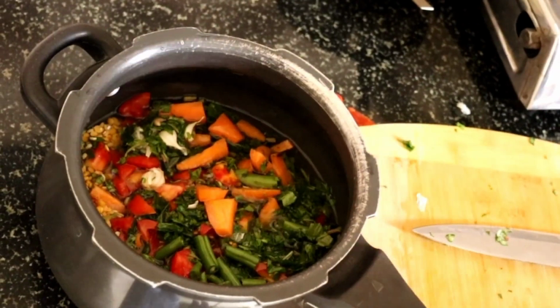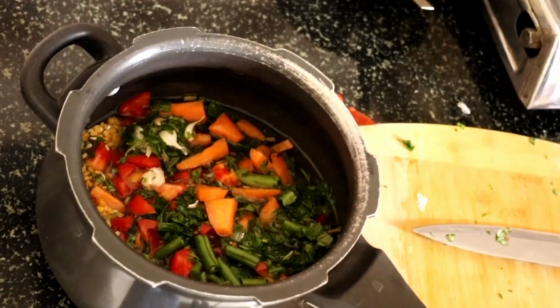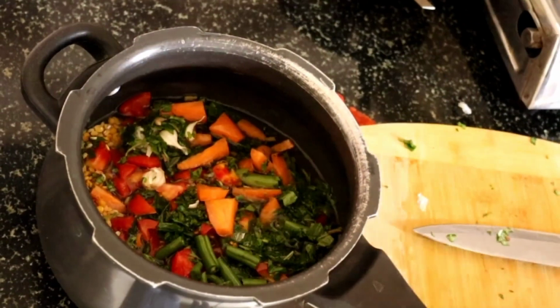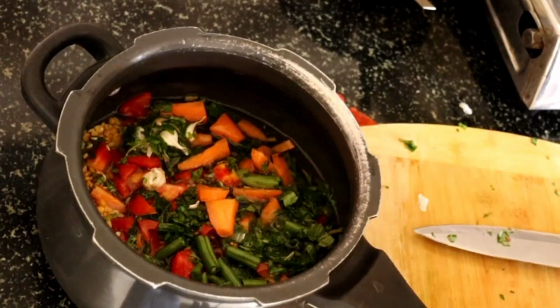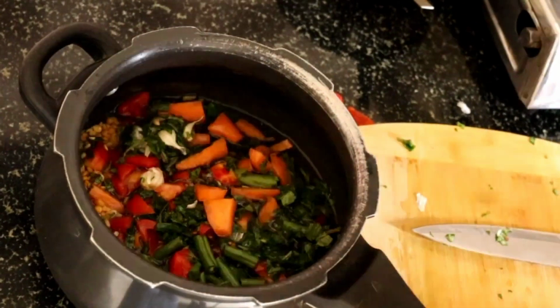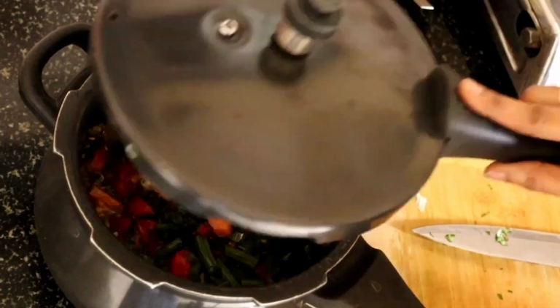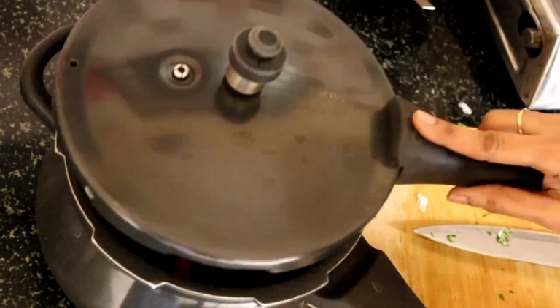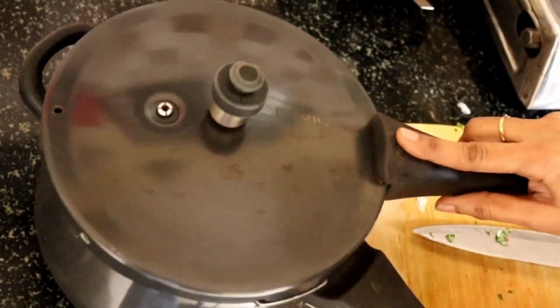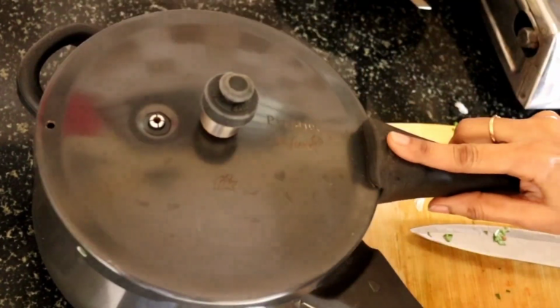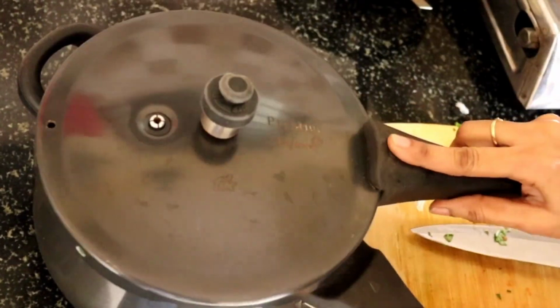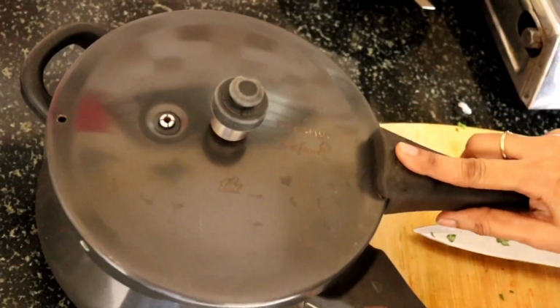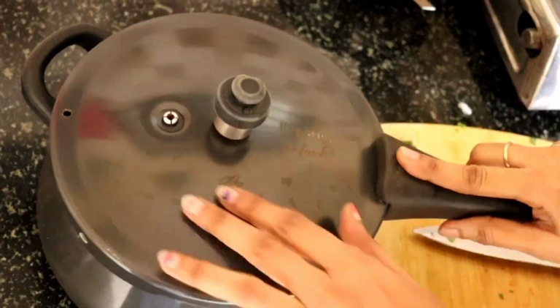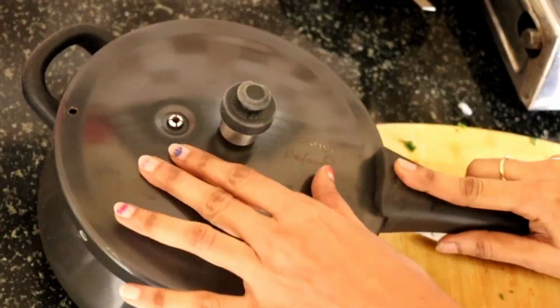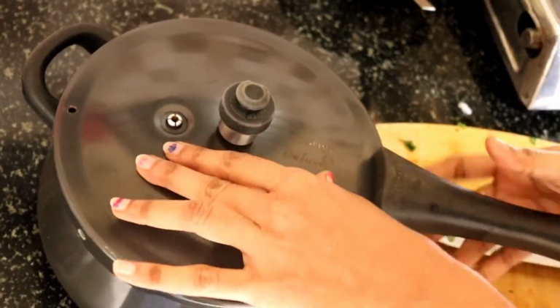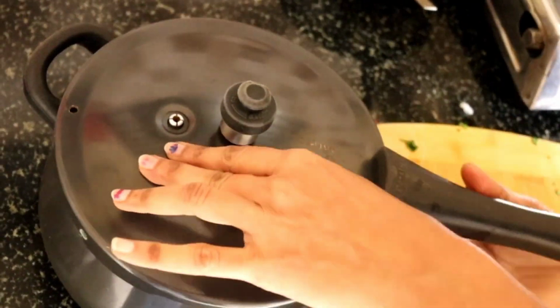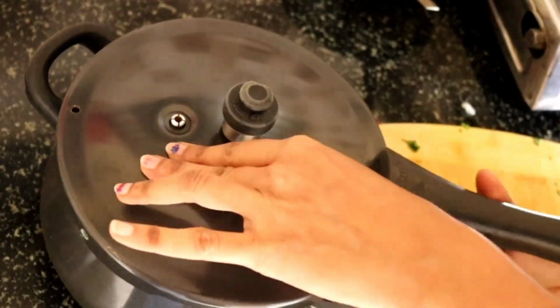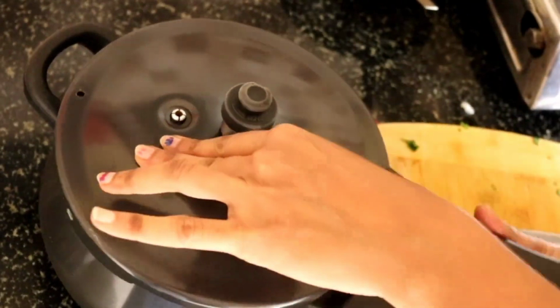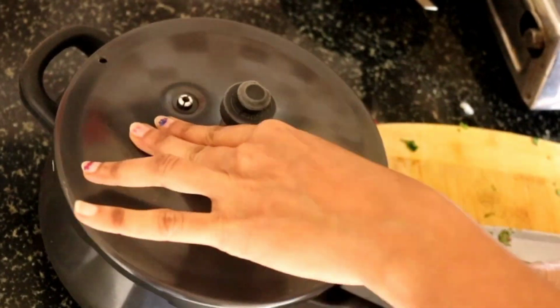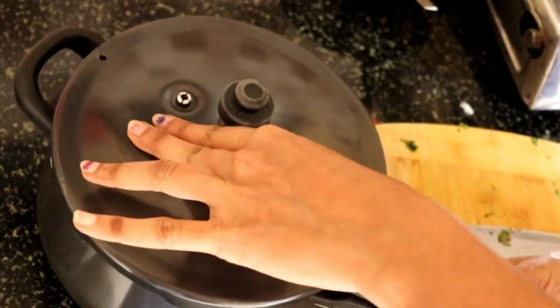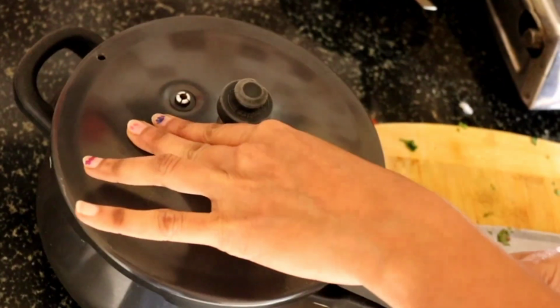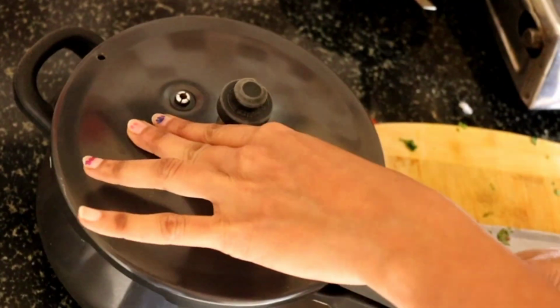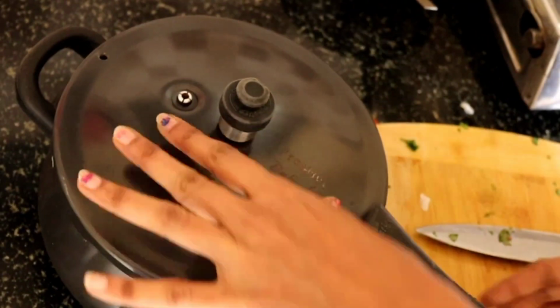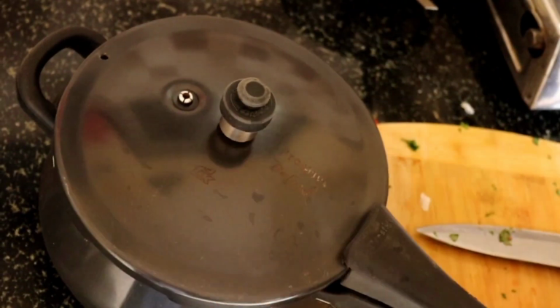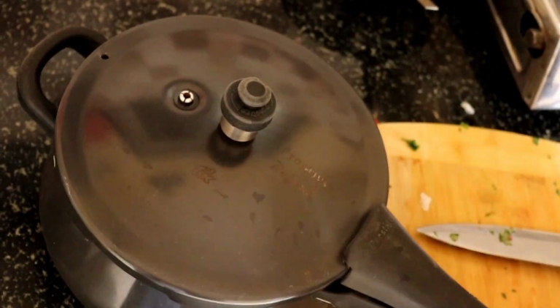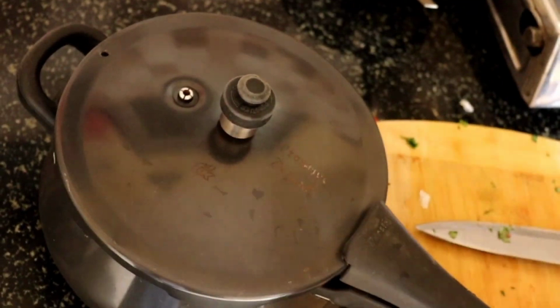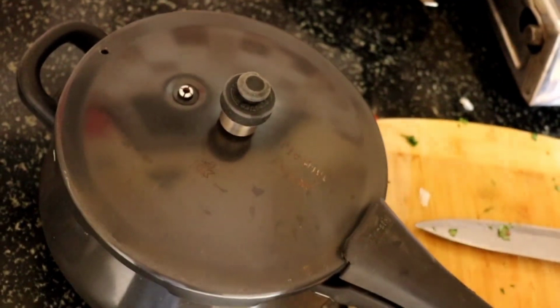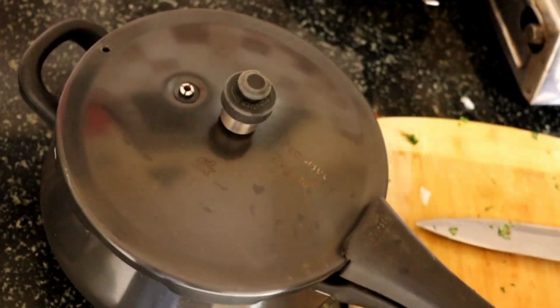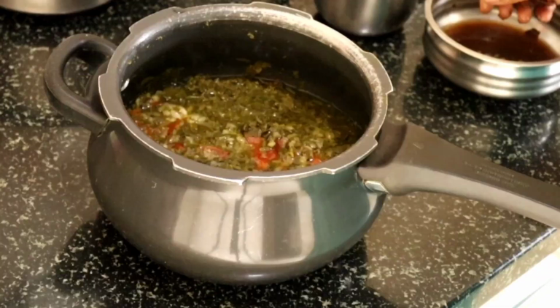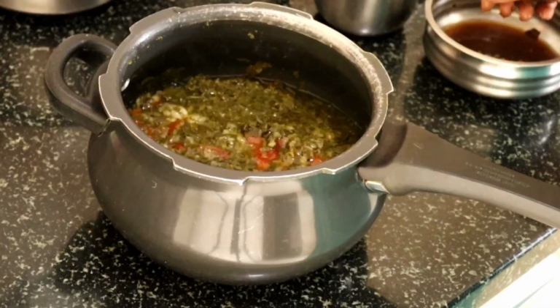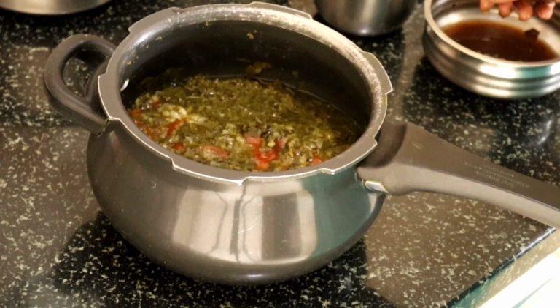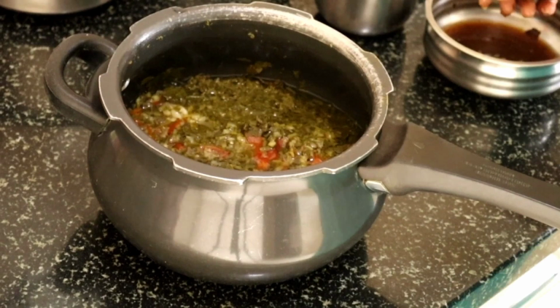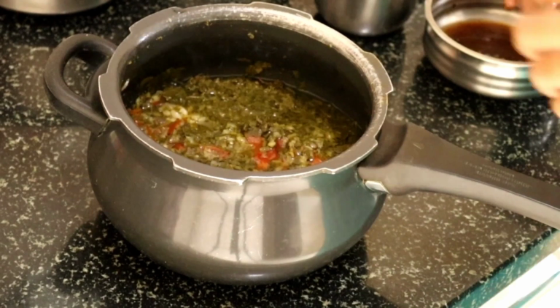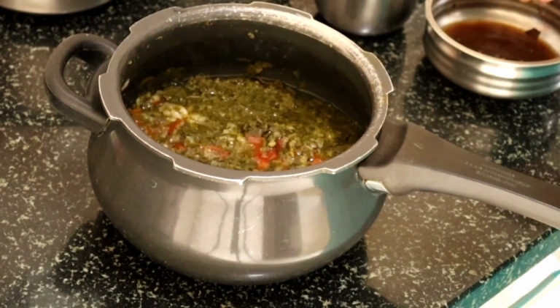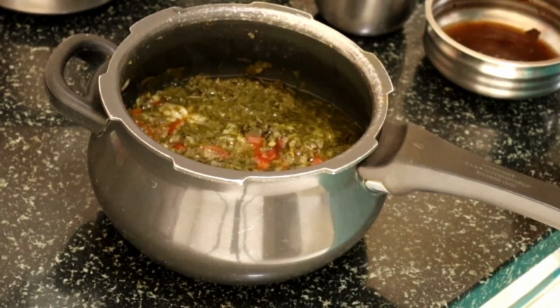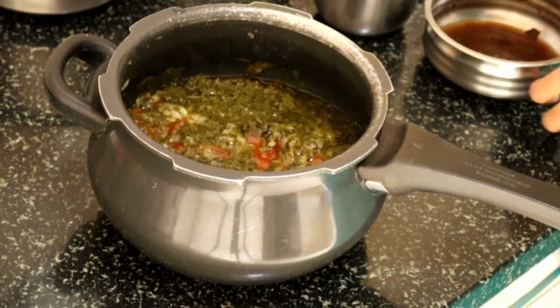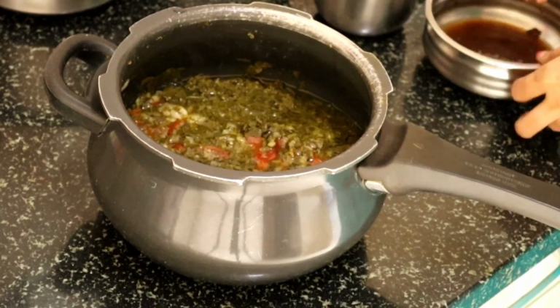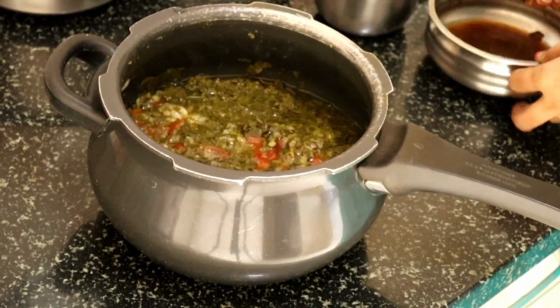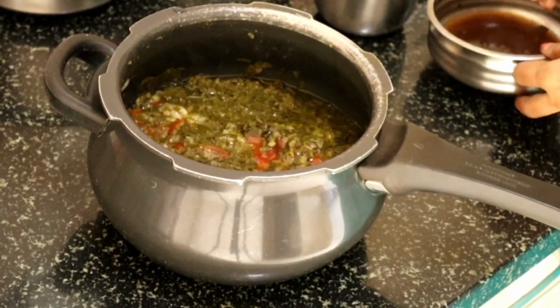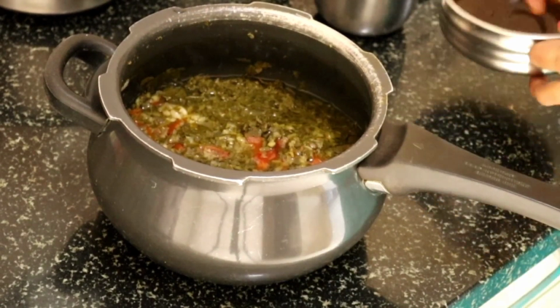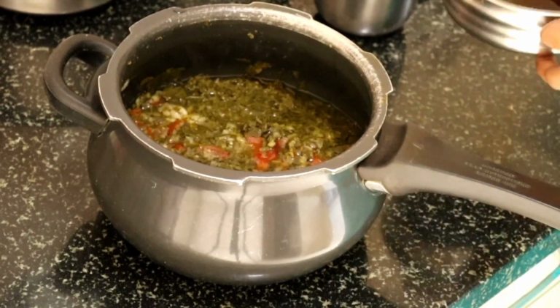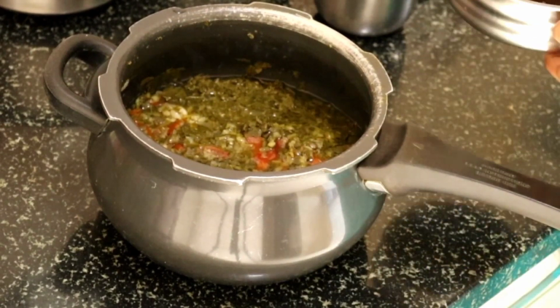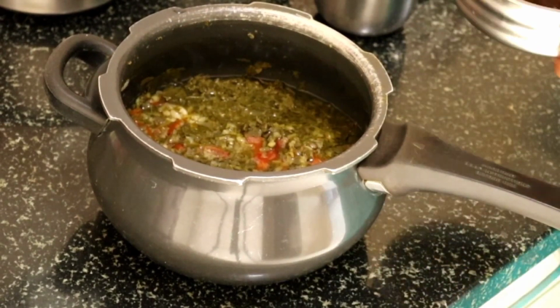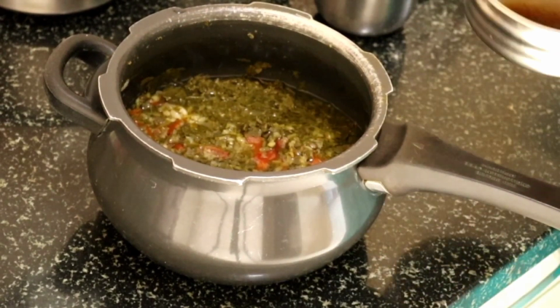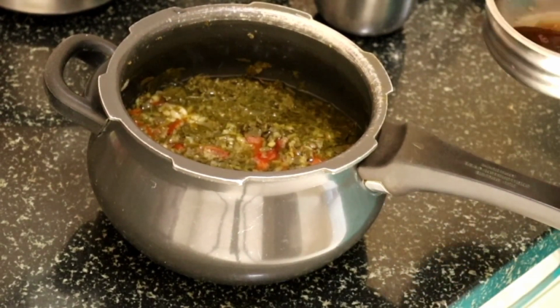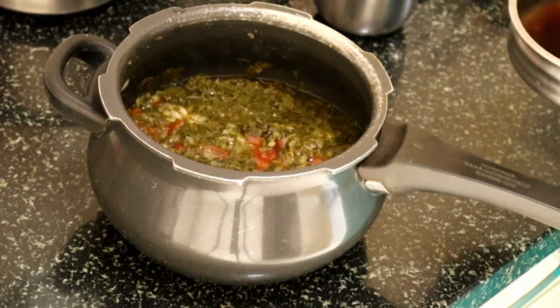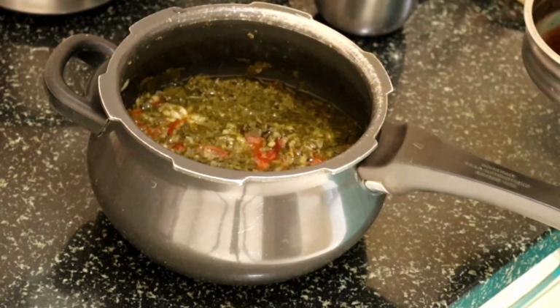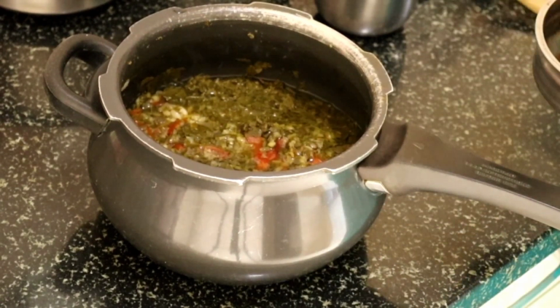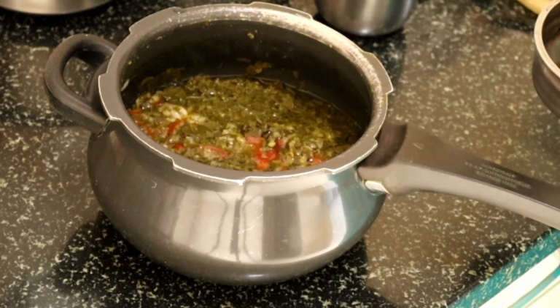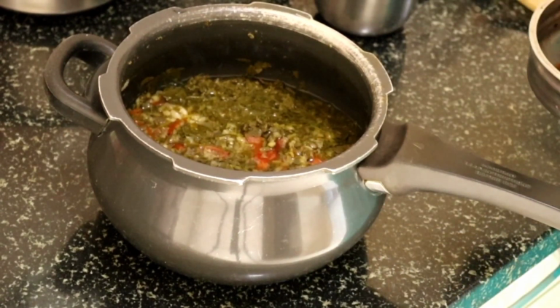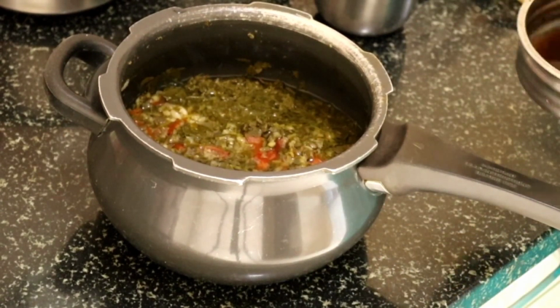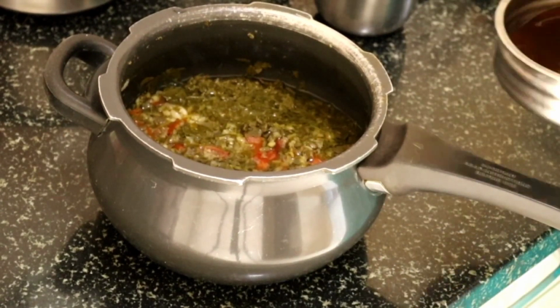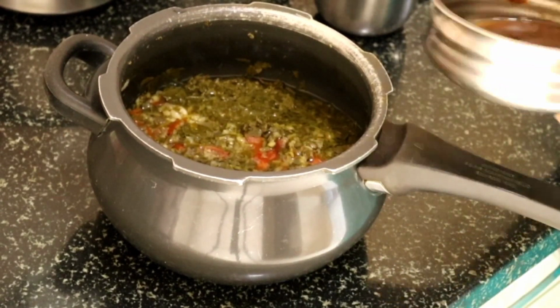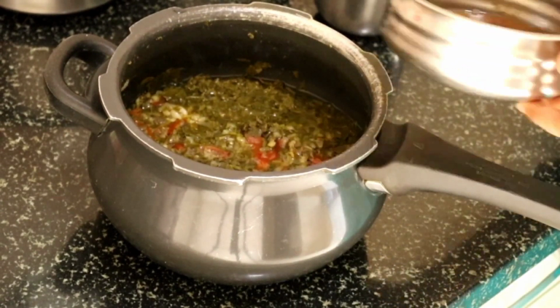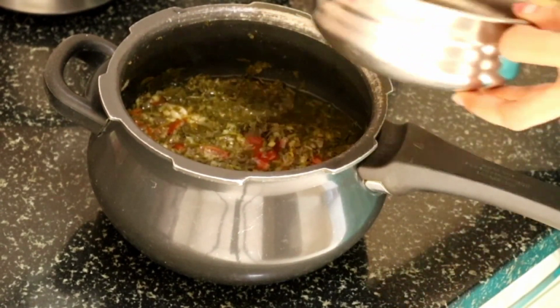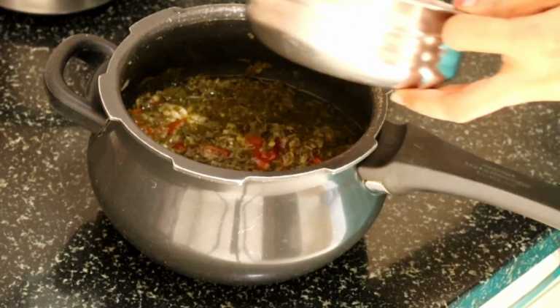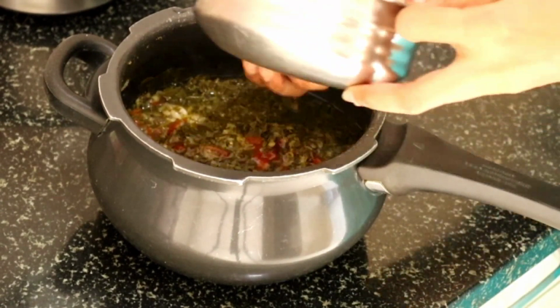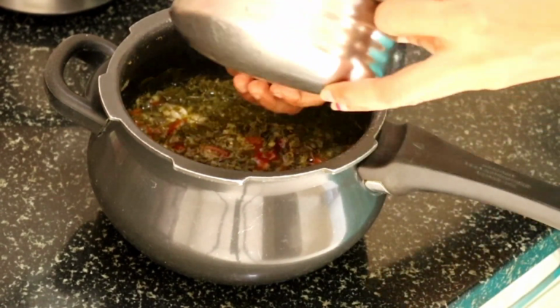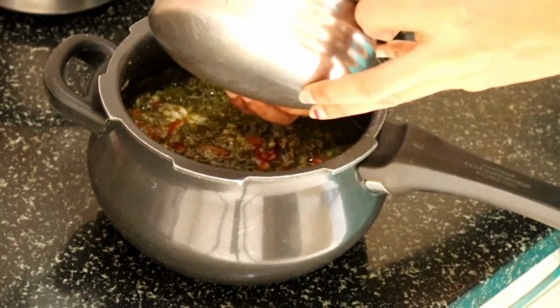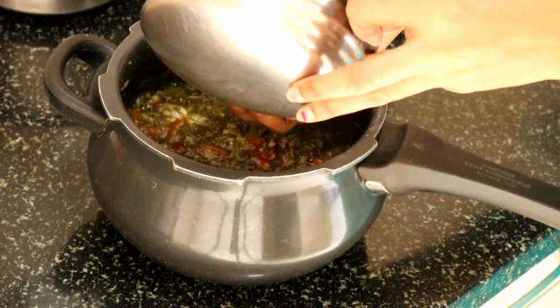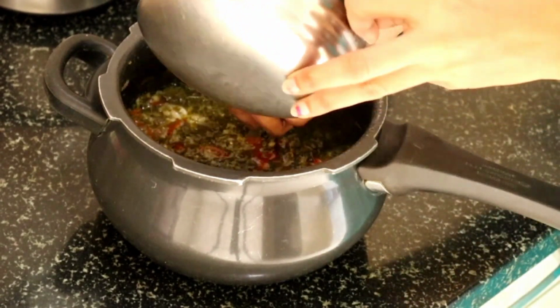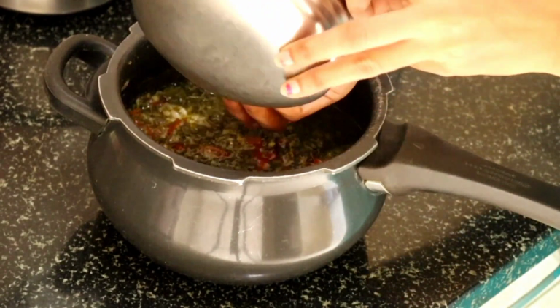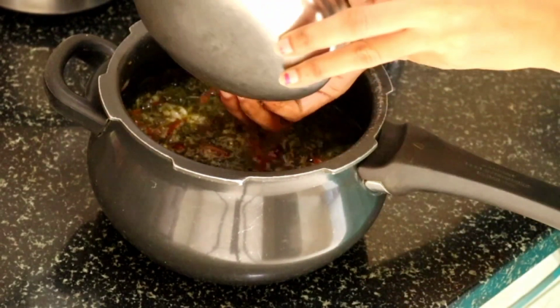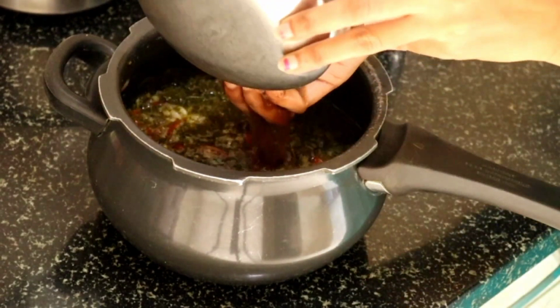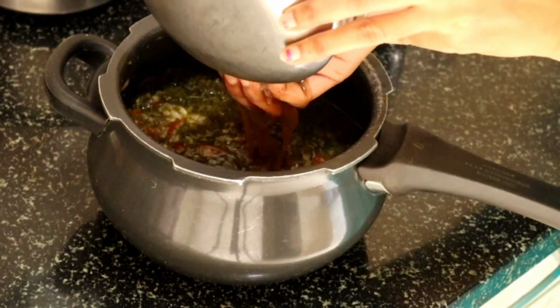The first step is to make the part of the stage. Now, the one is to make the part of the stage.